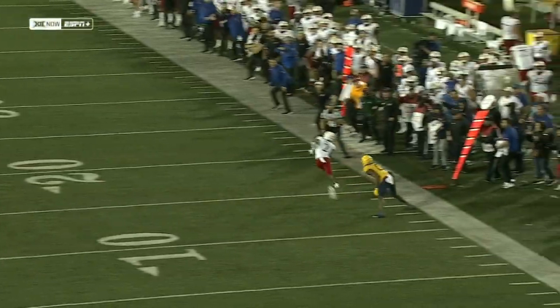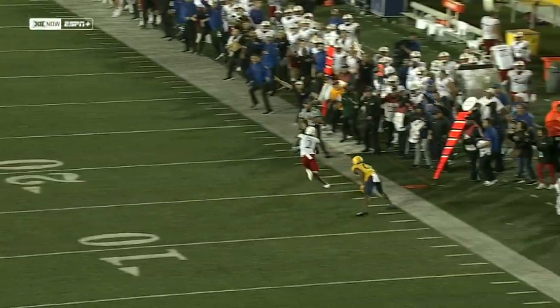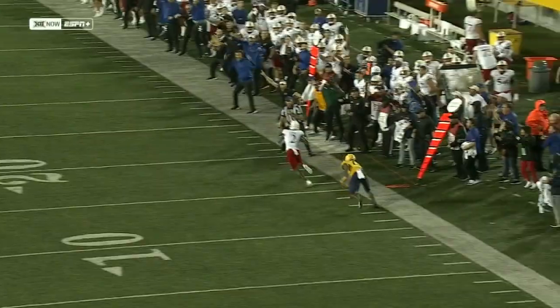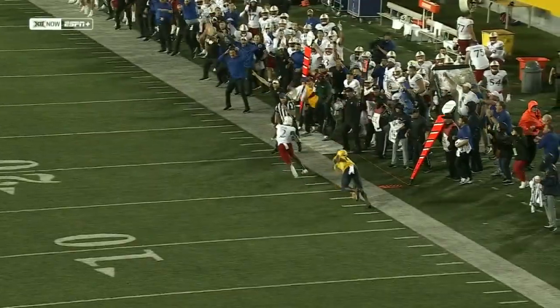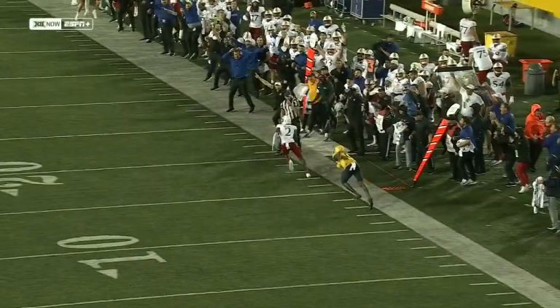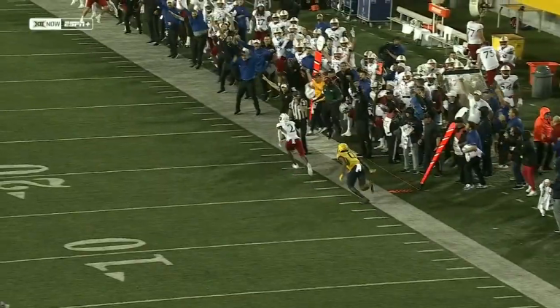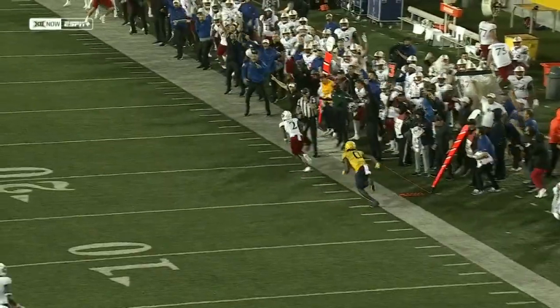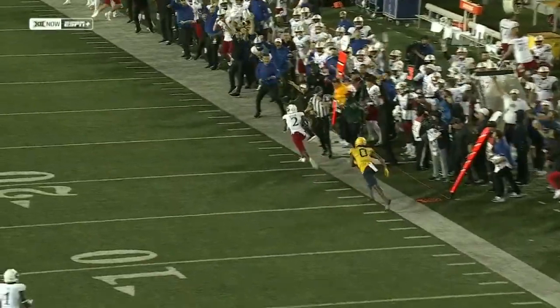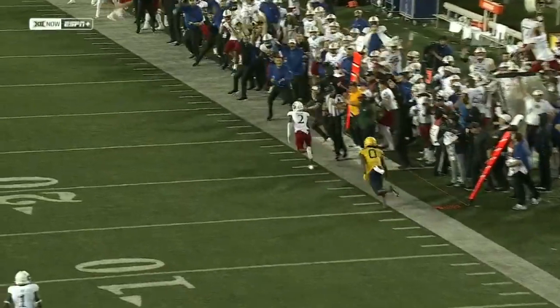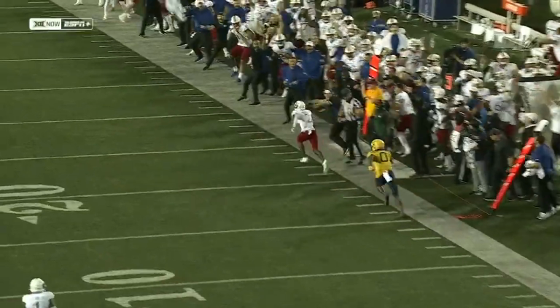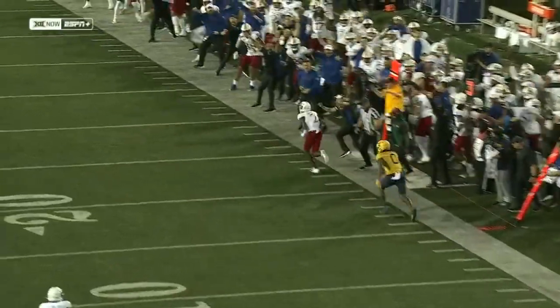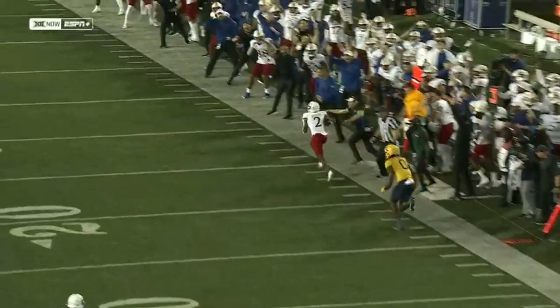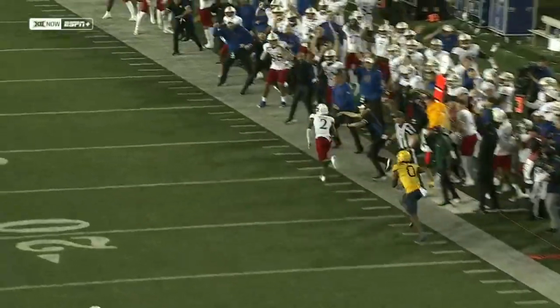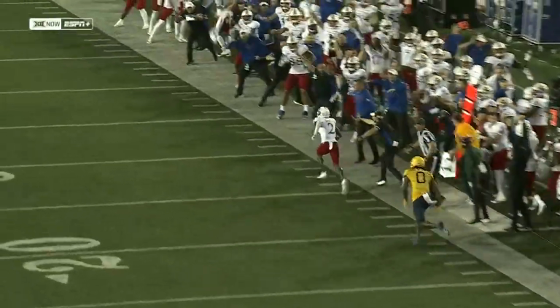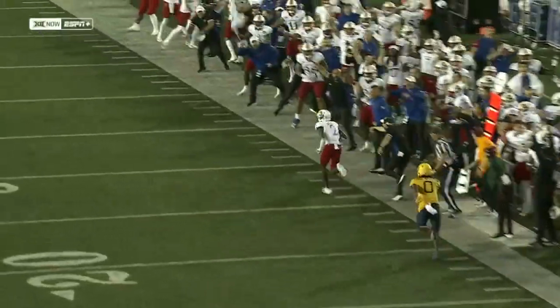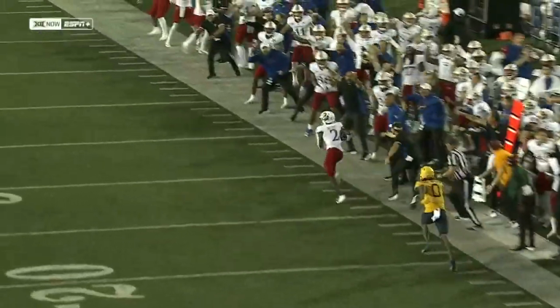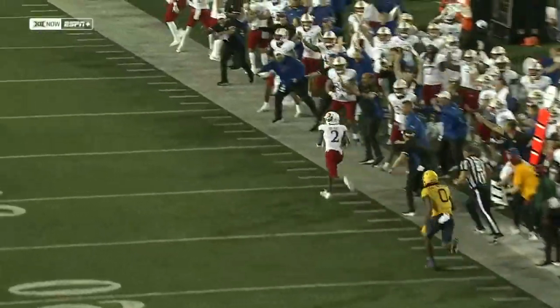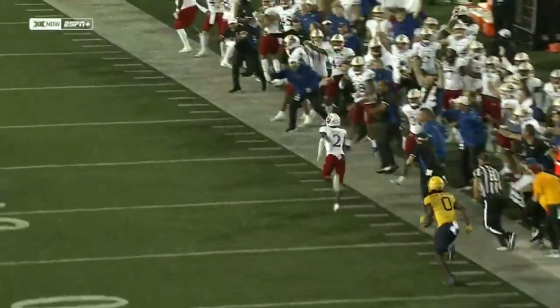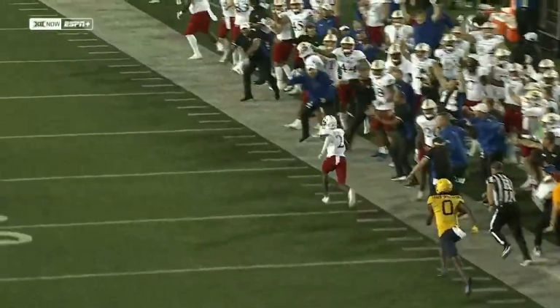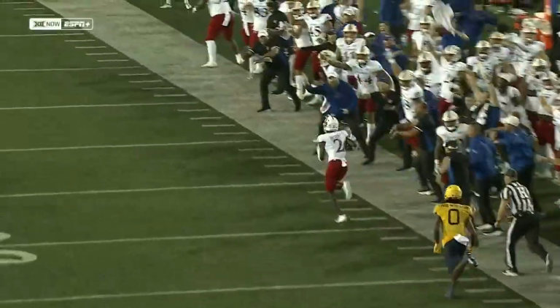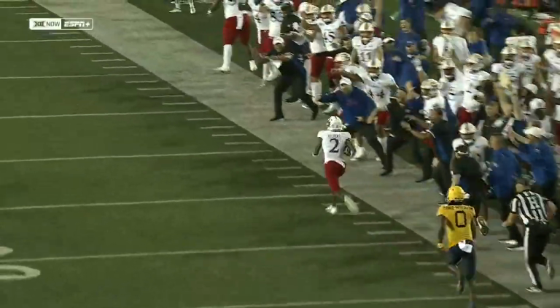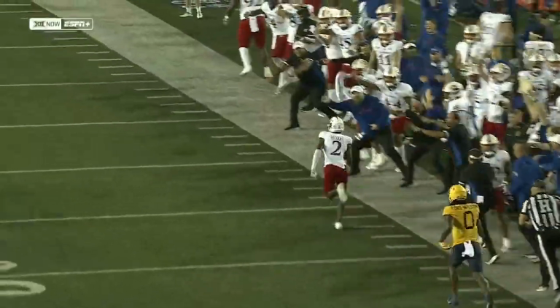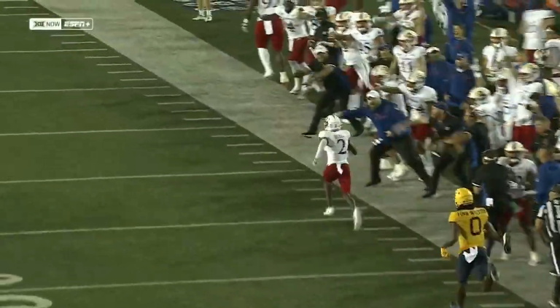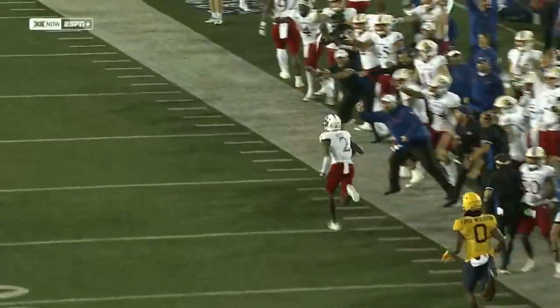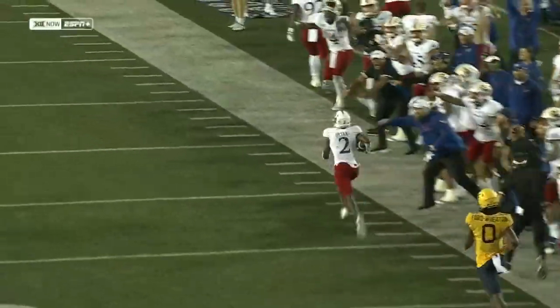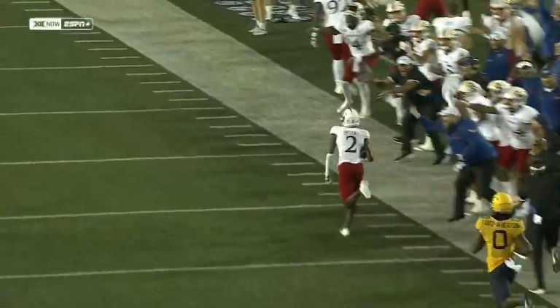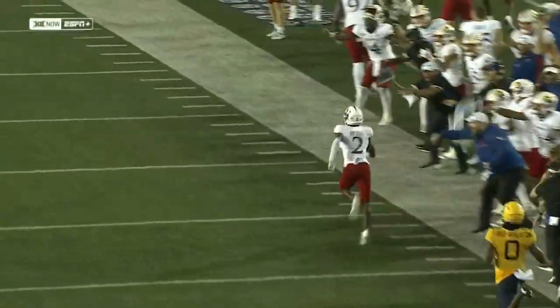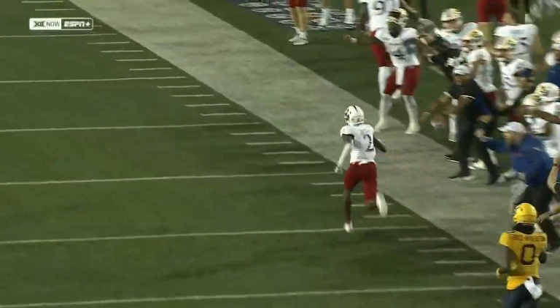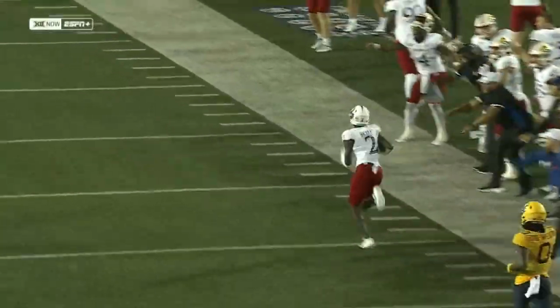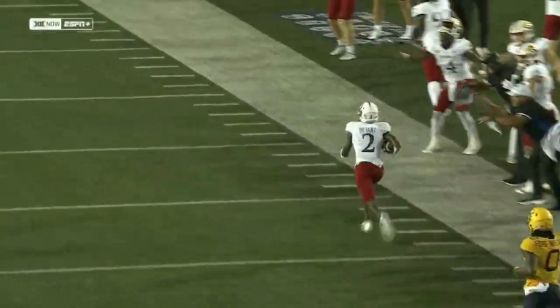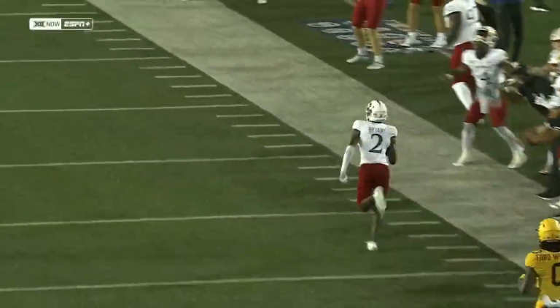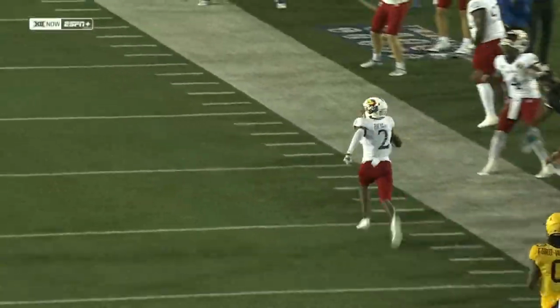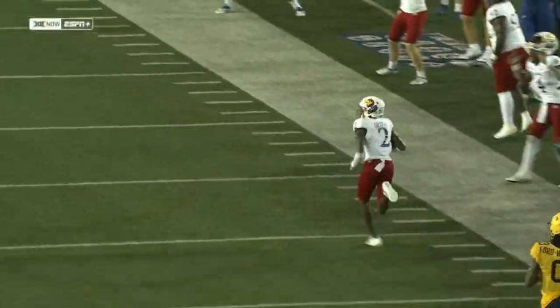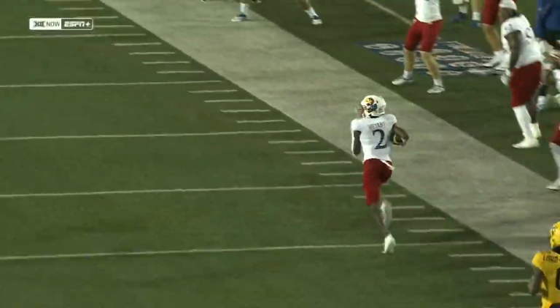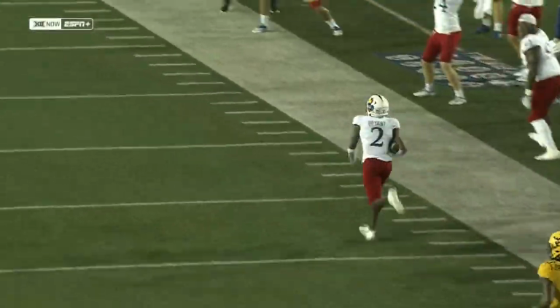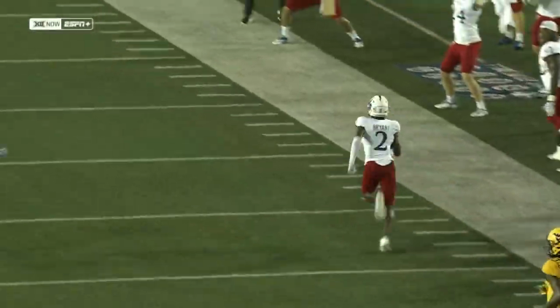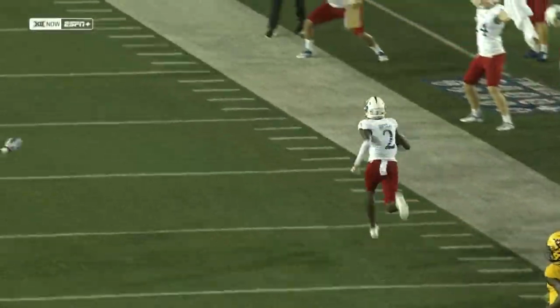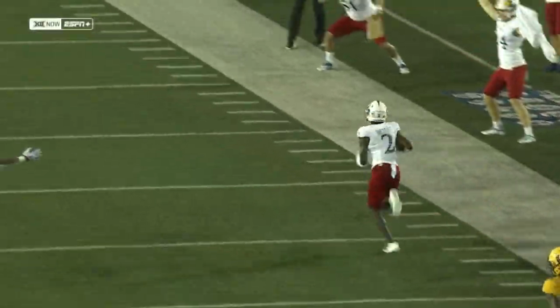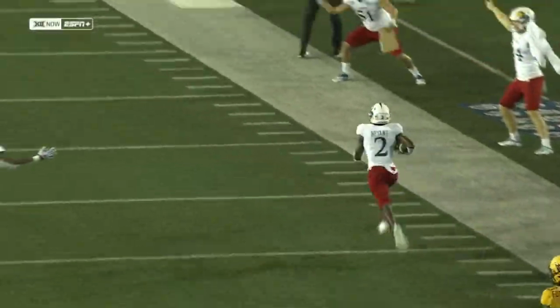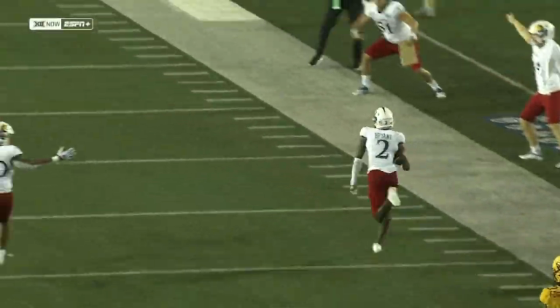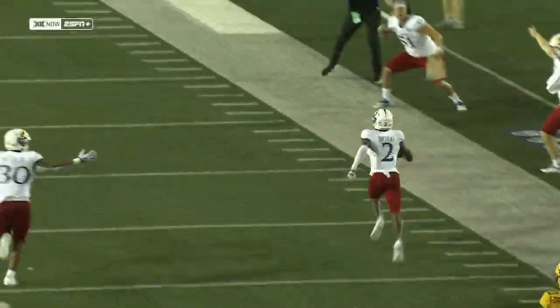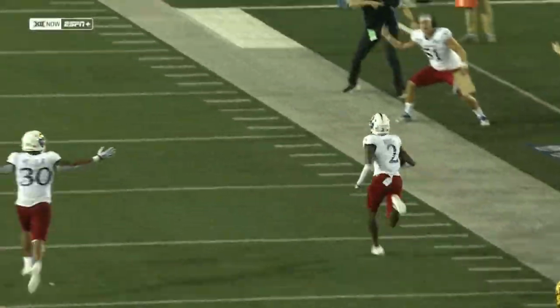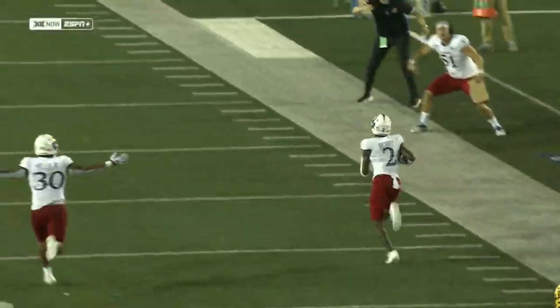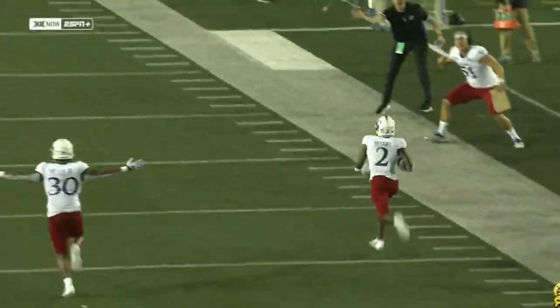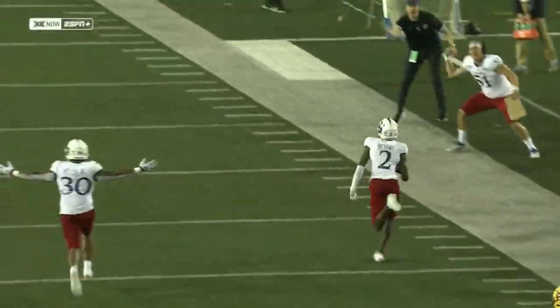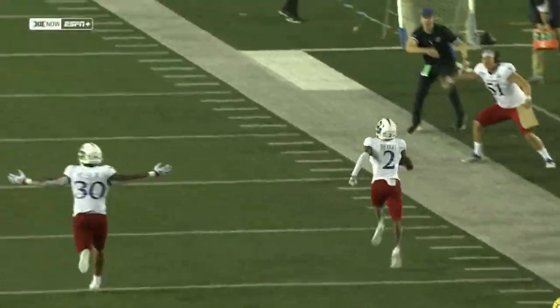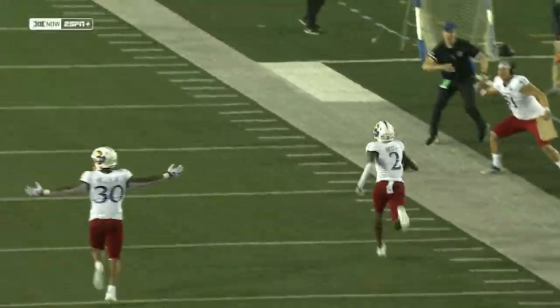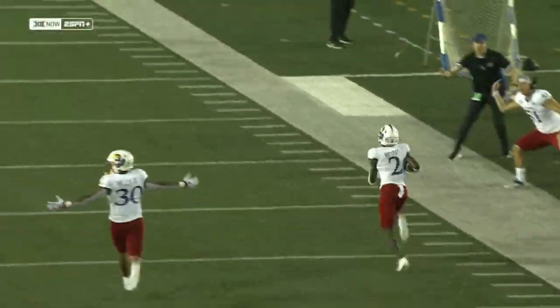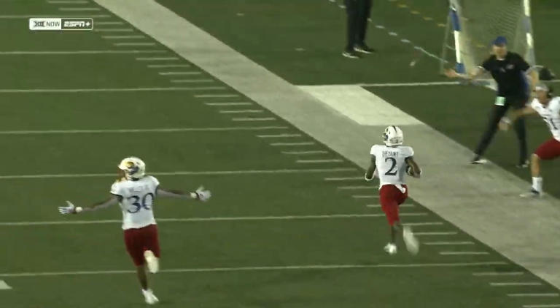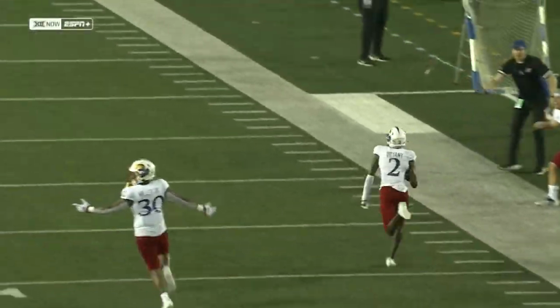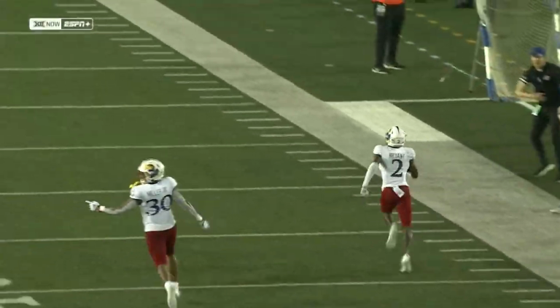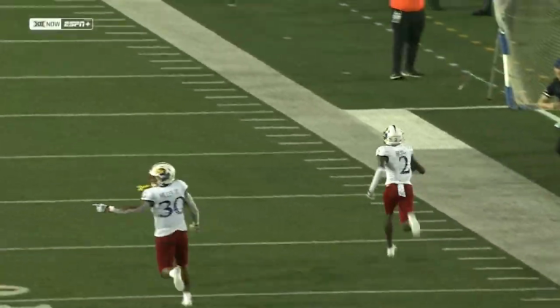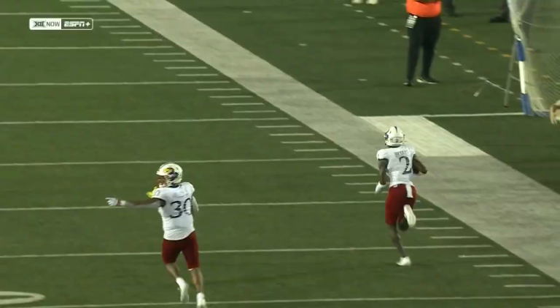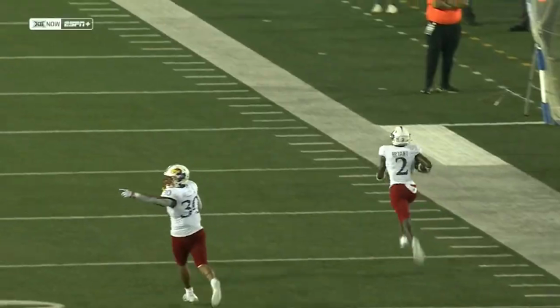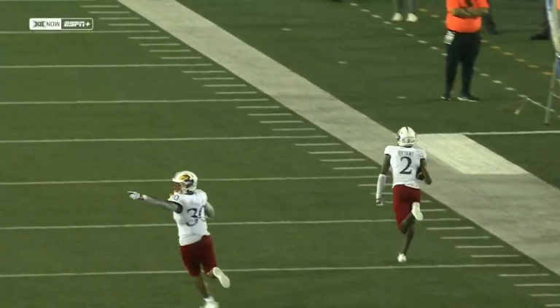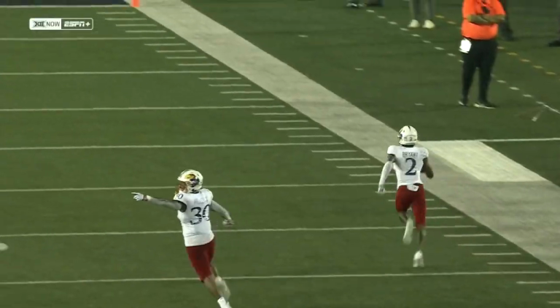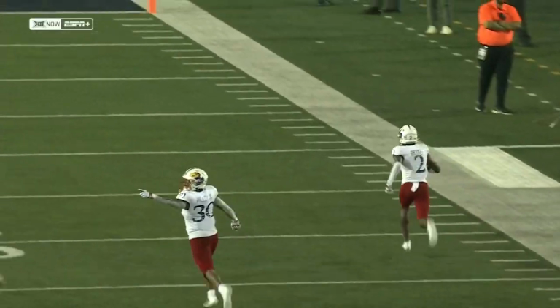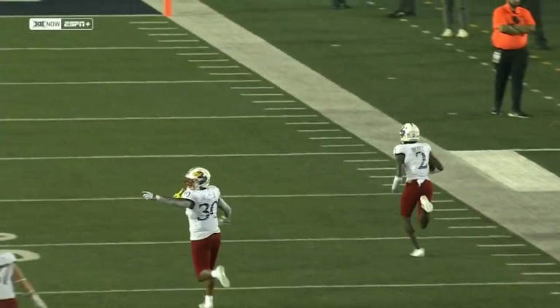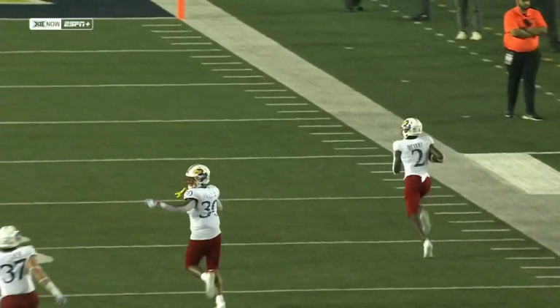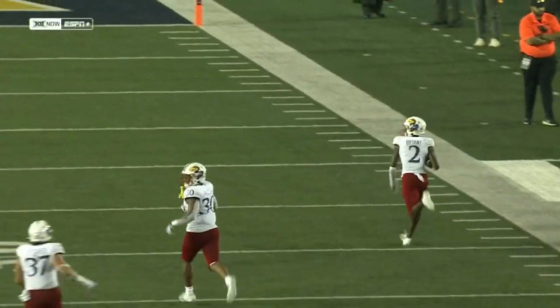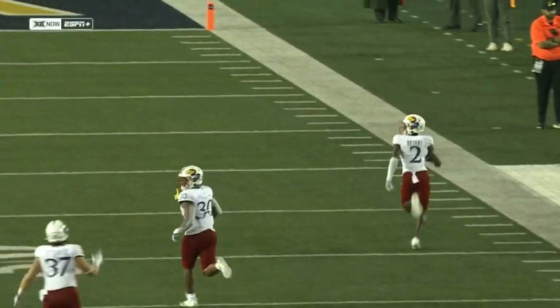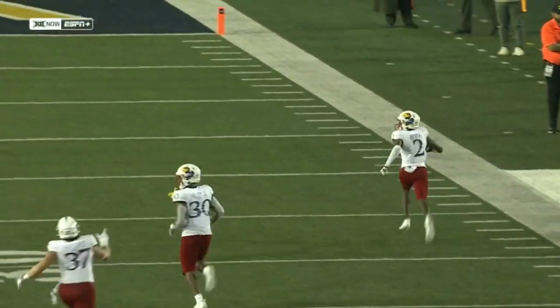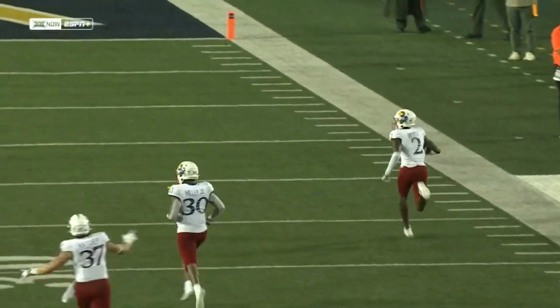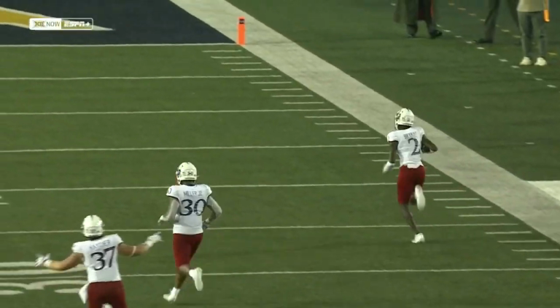You see Coach Brown right now disappointed. He talked about it at halftime — they needed to tackle better.